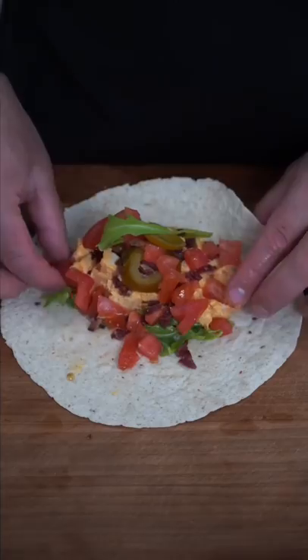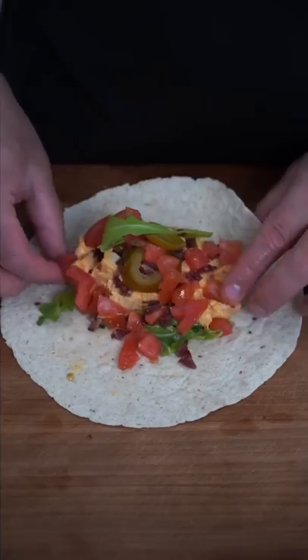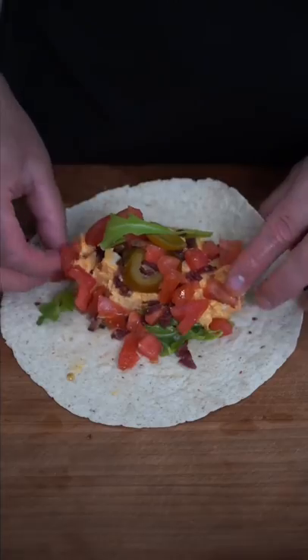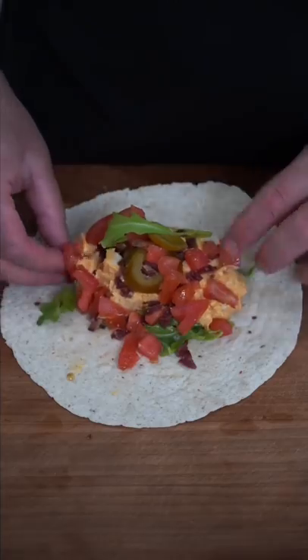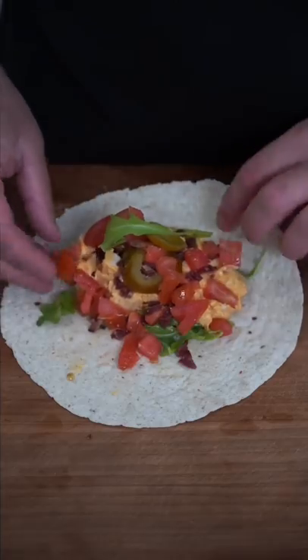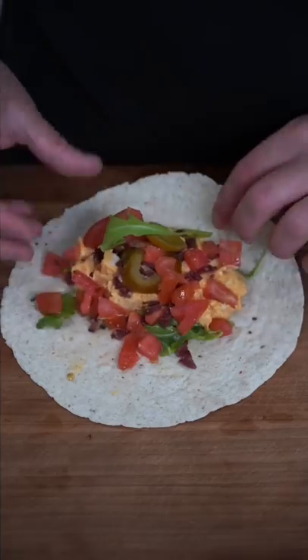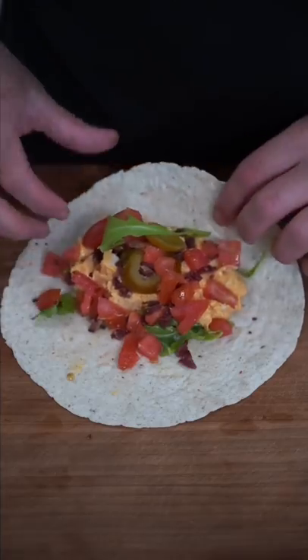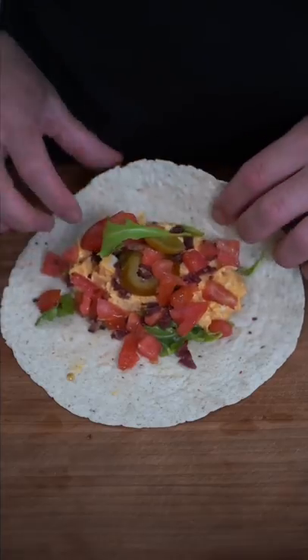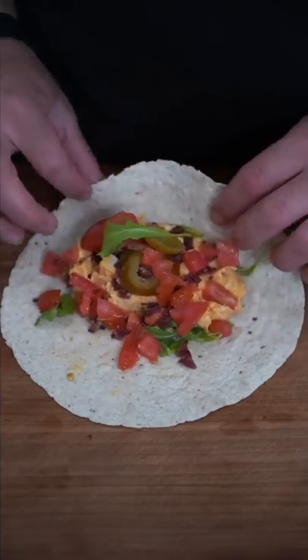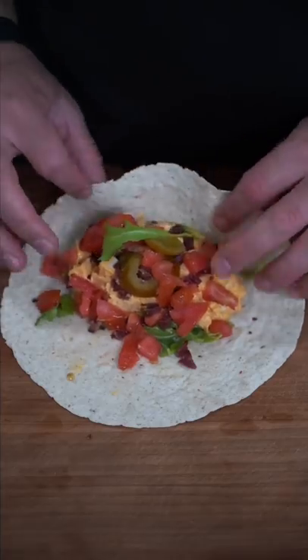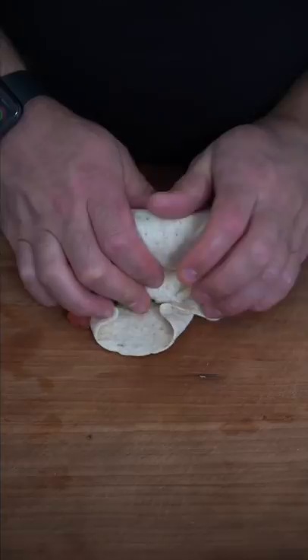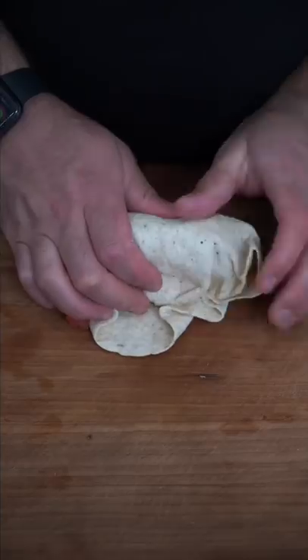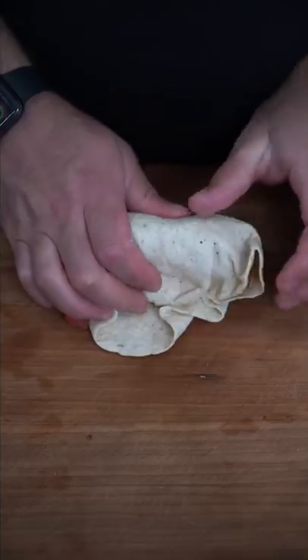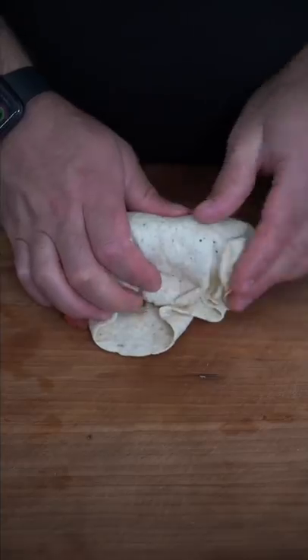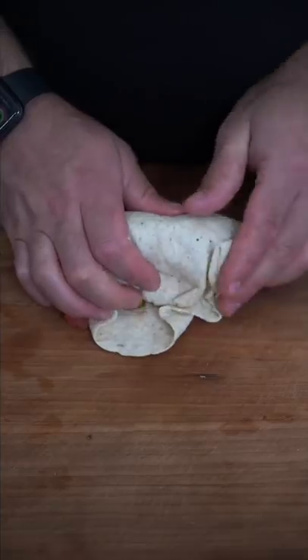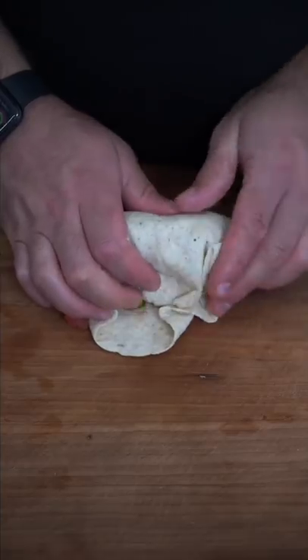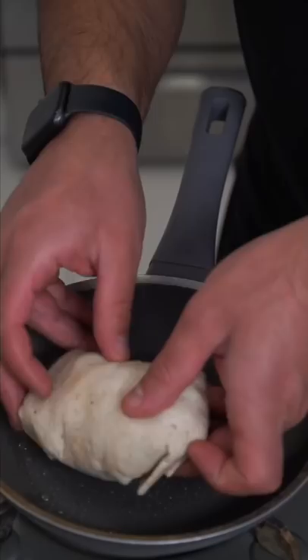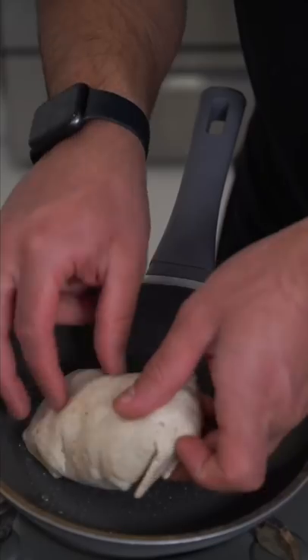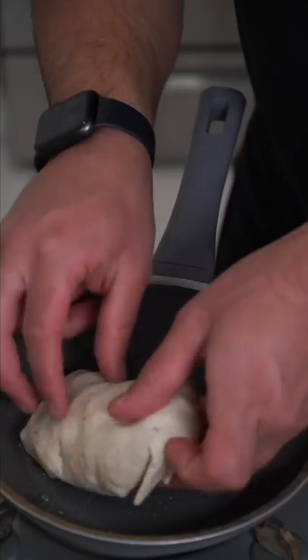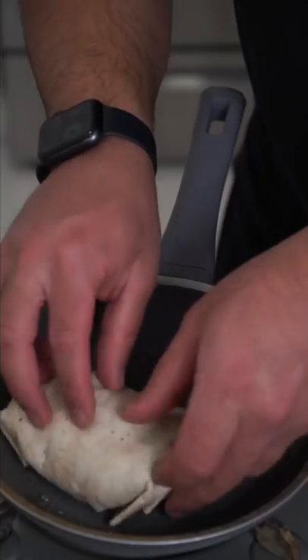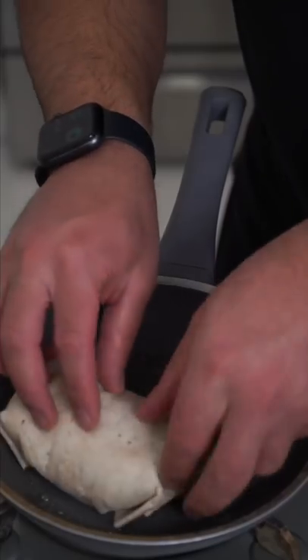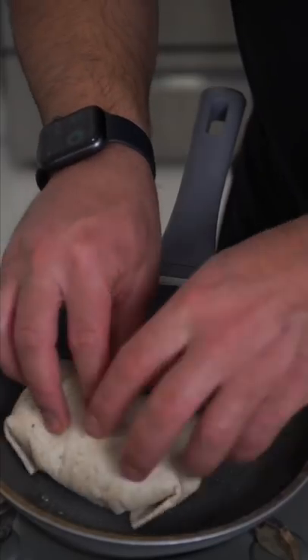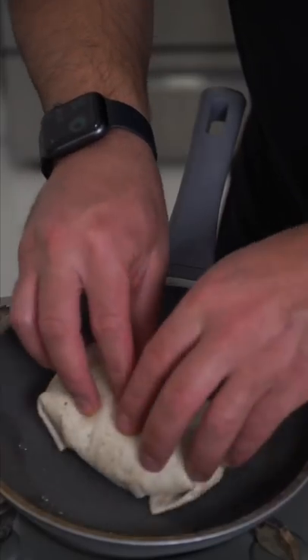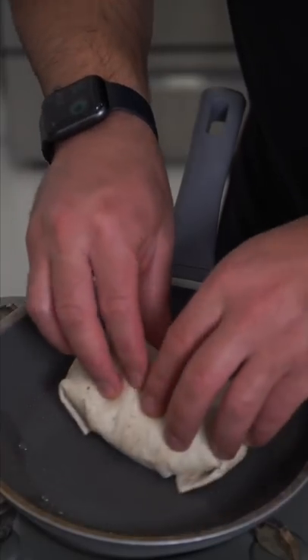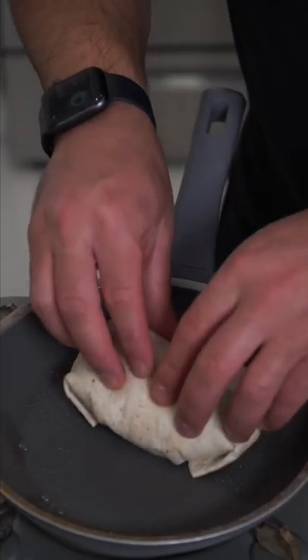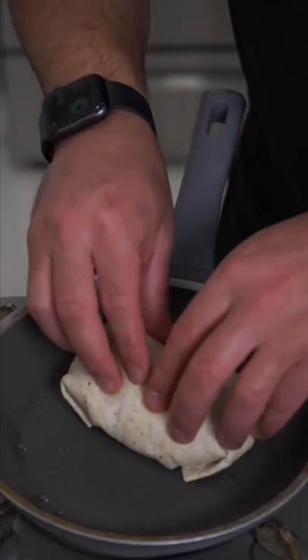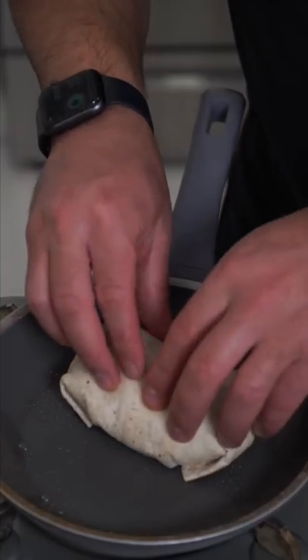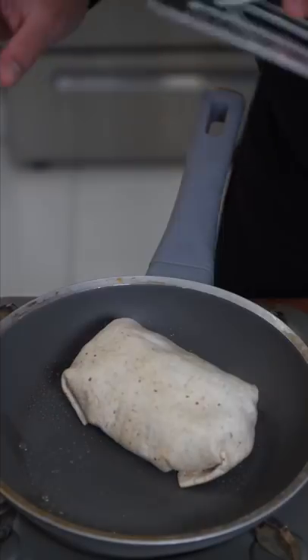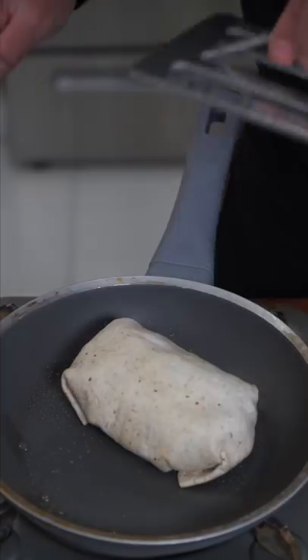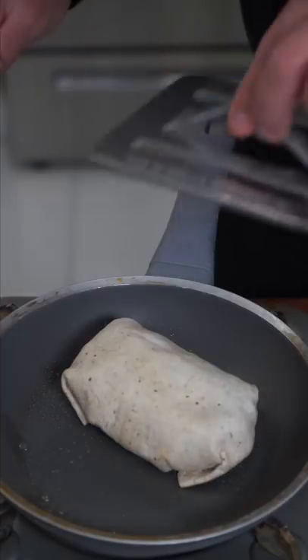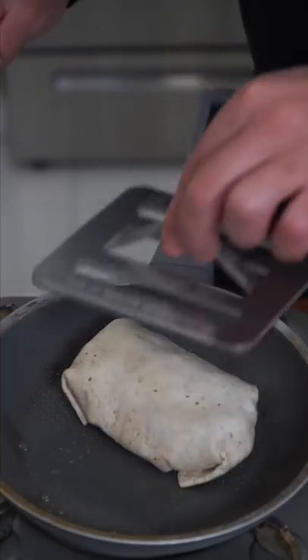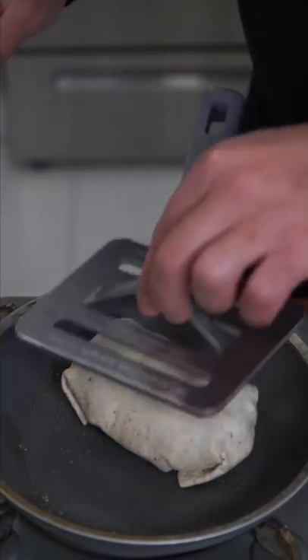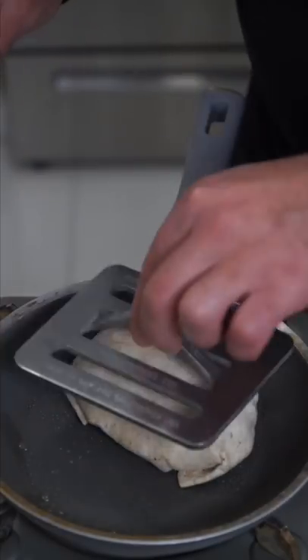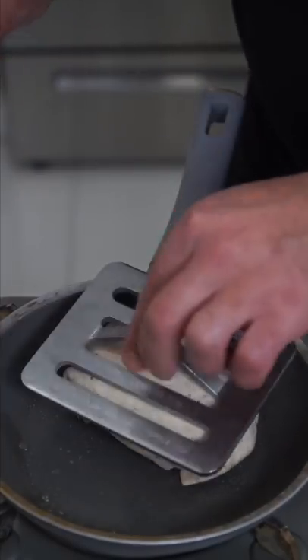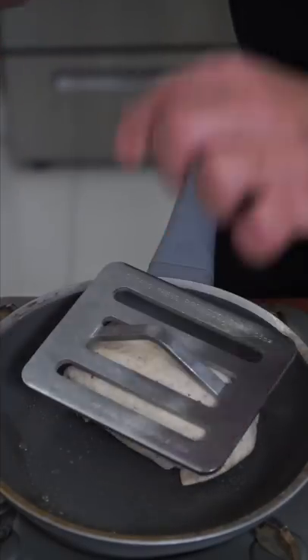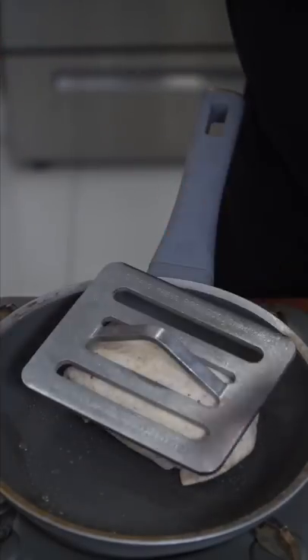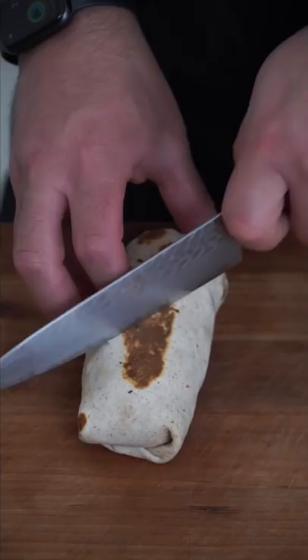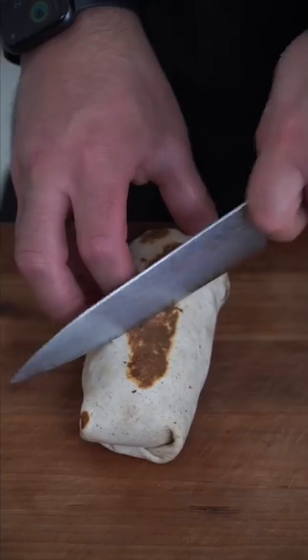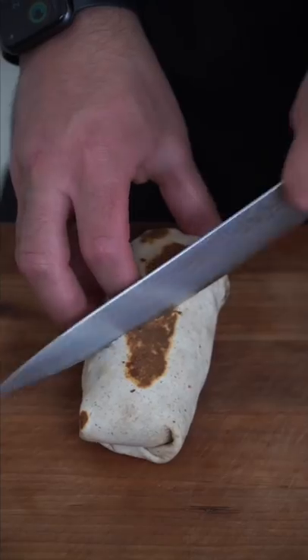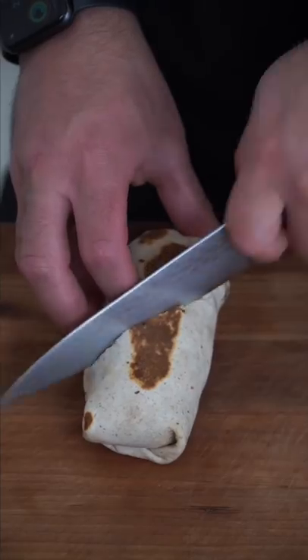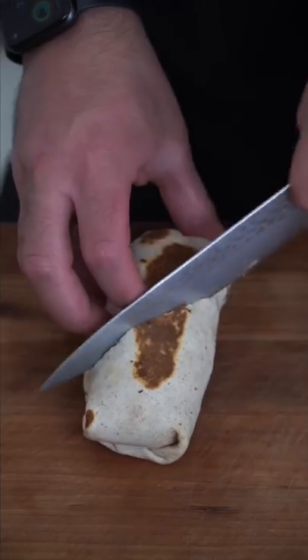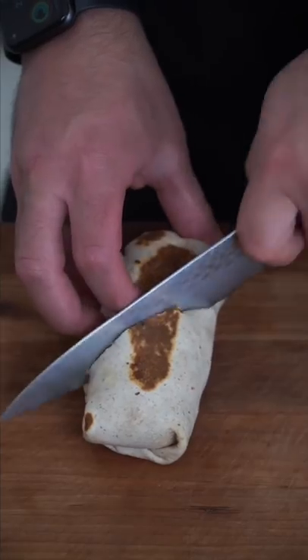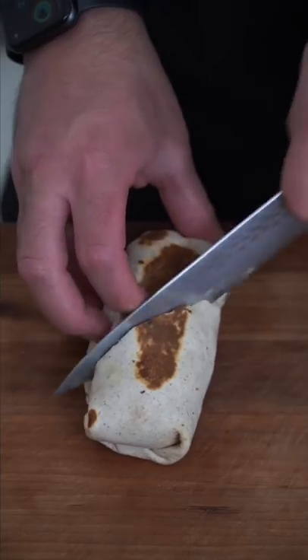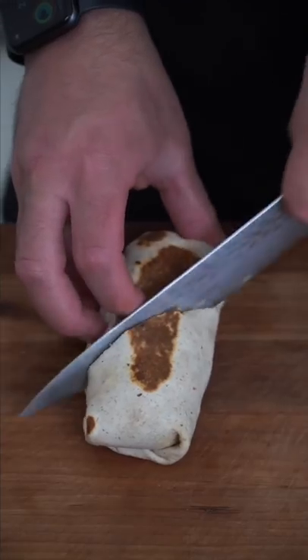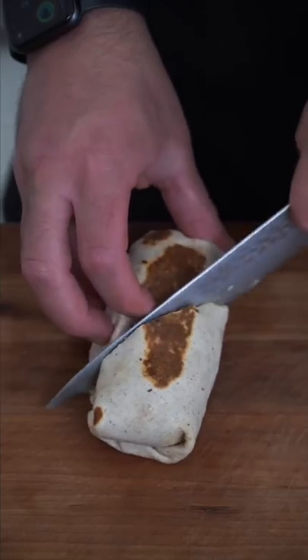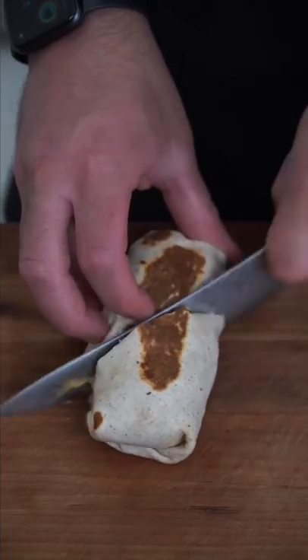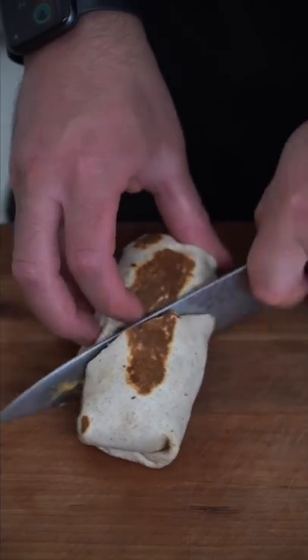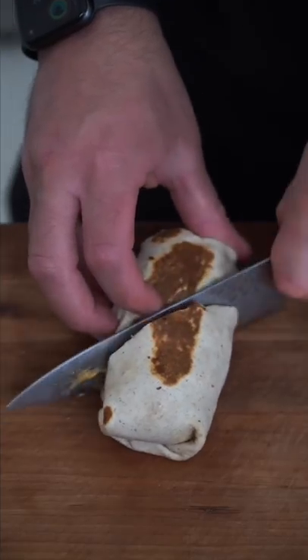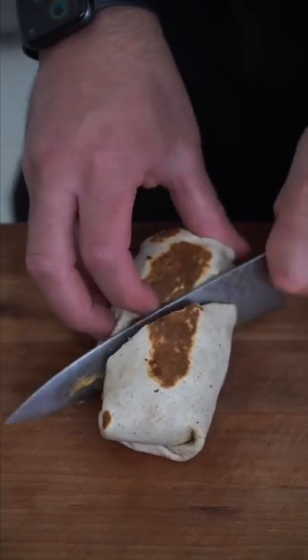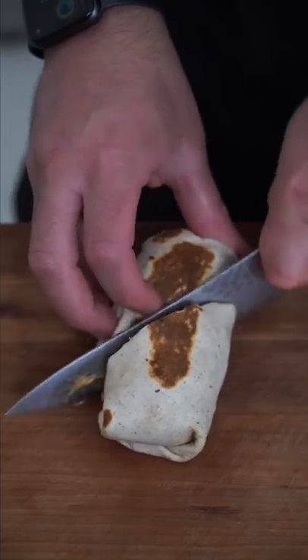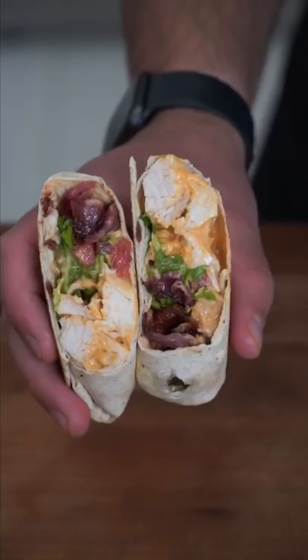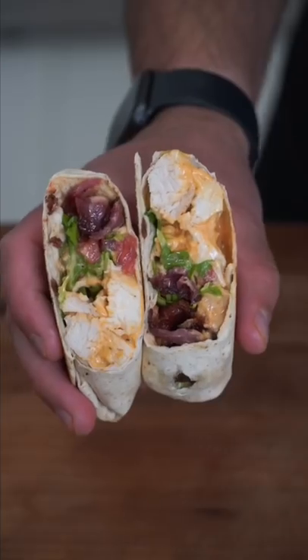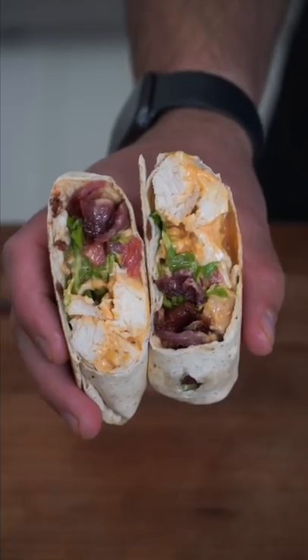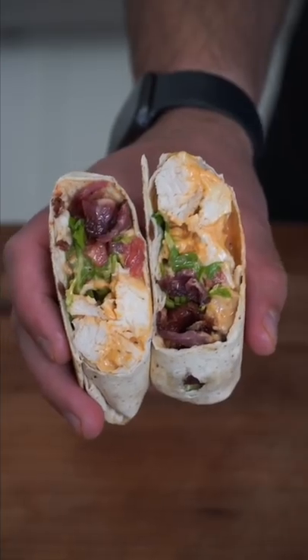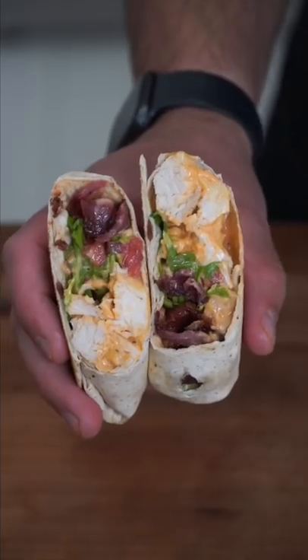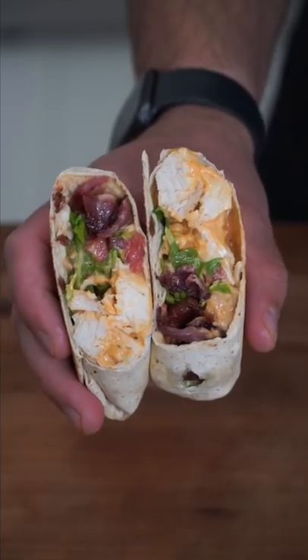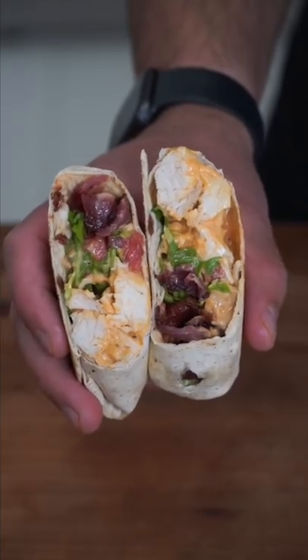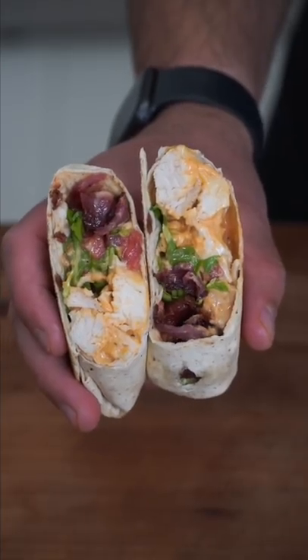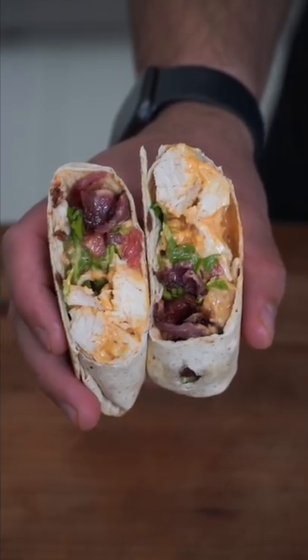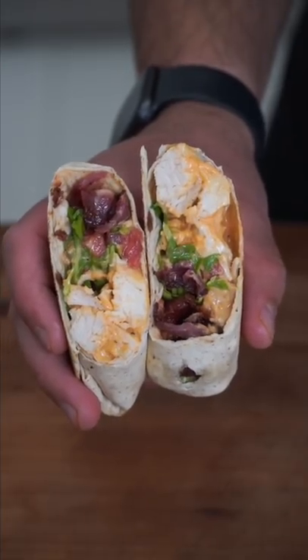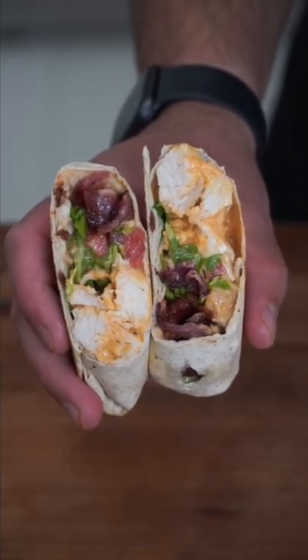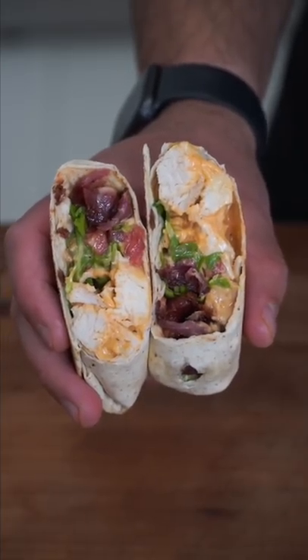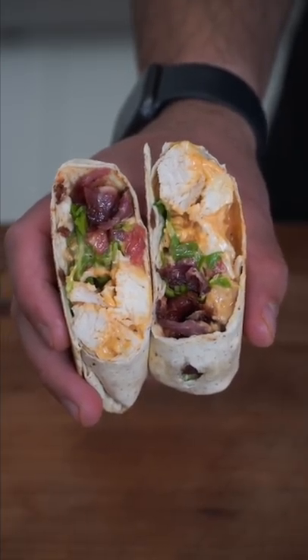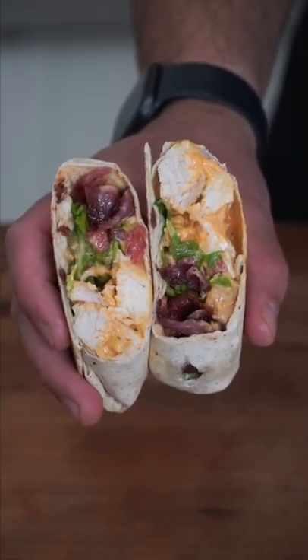This is definitely gonna rip. Come on. I want you to do the most and make sure you toast. Slice at an angle because you're fancy. And now we have the final product.